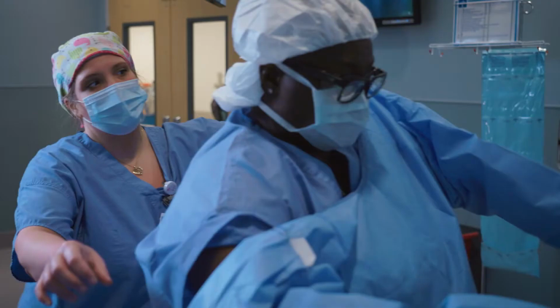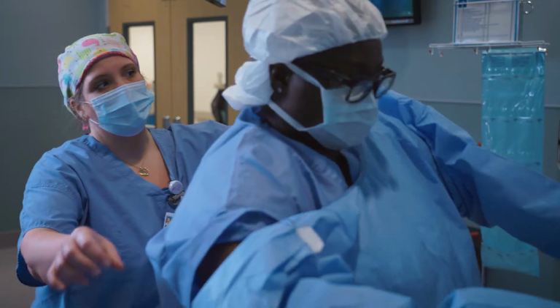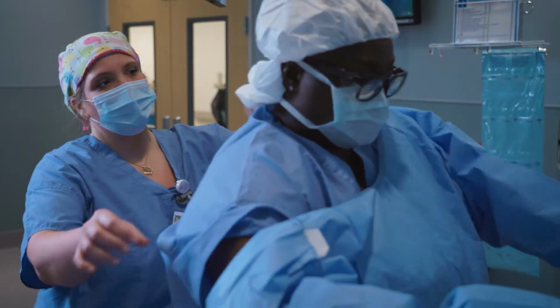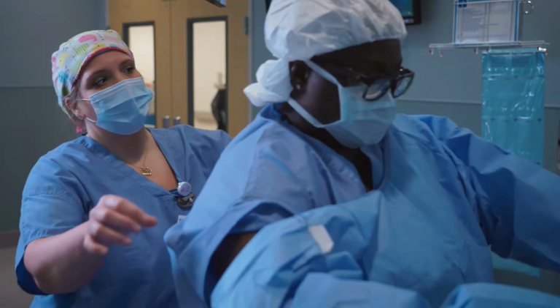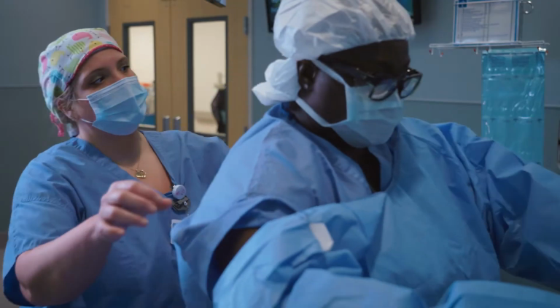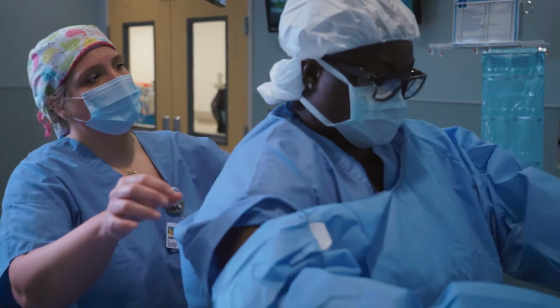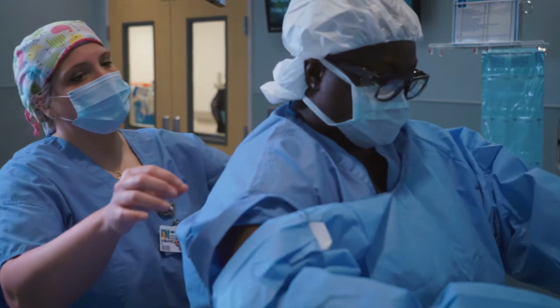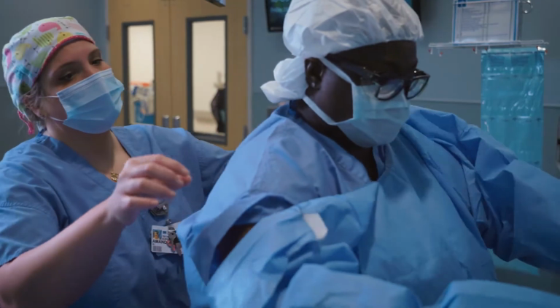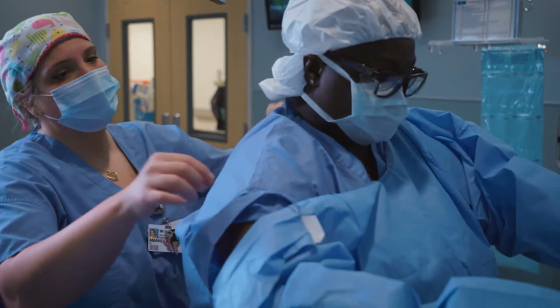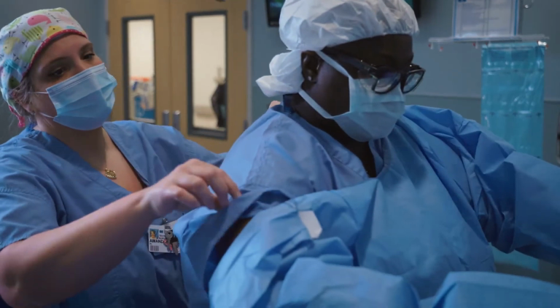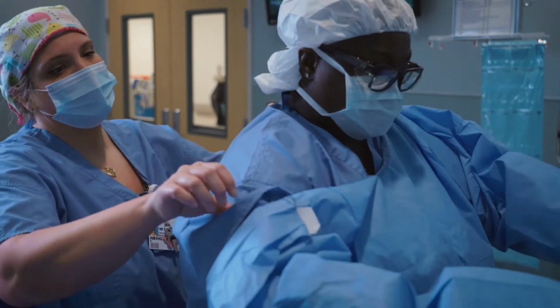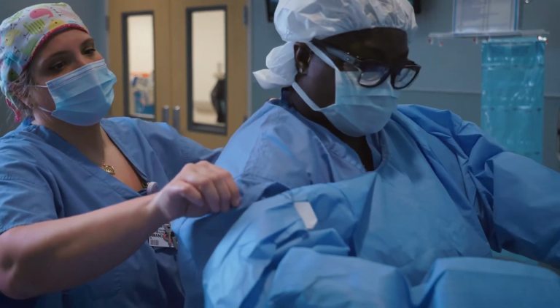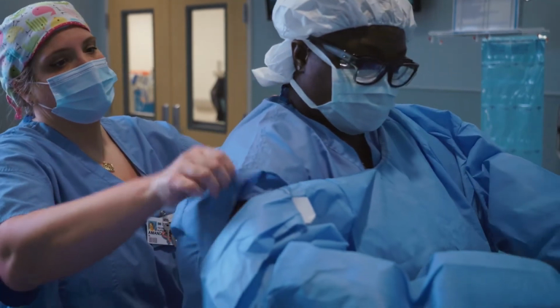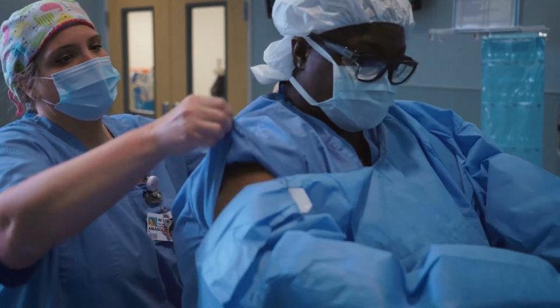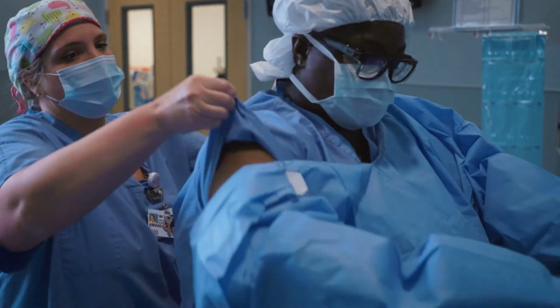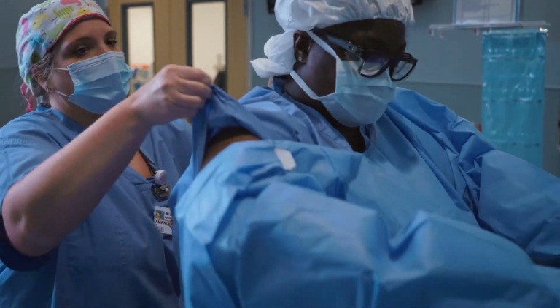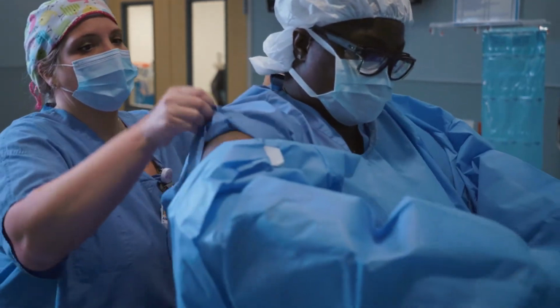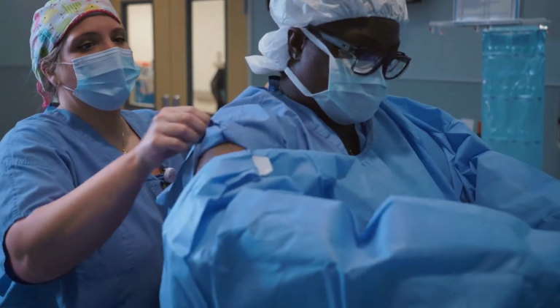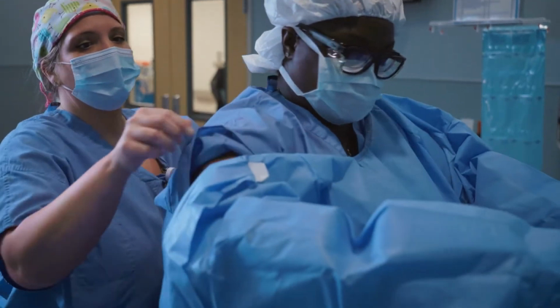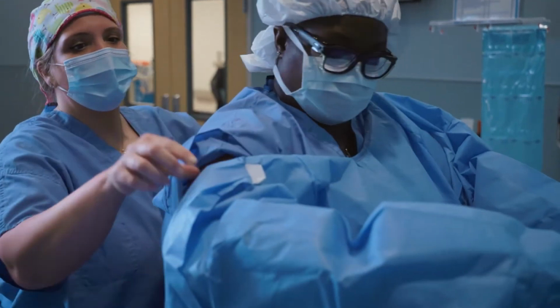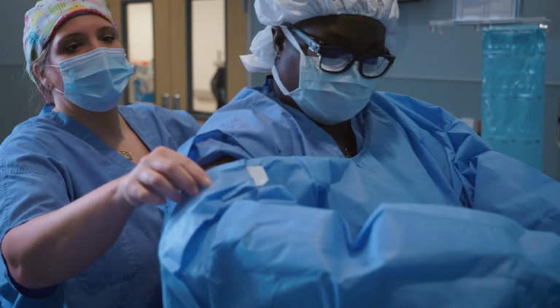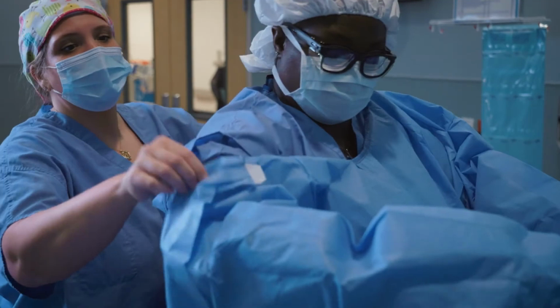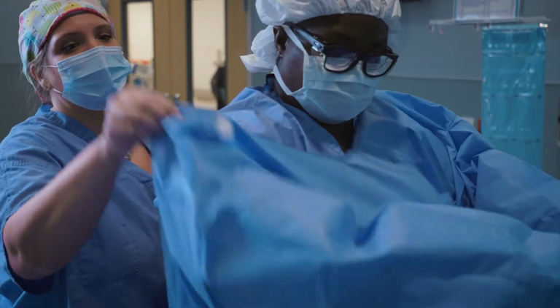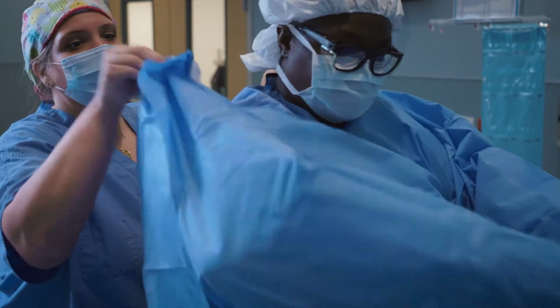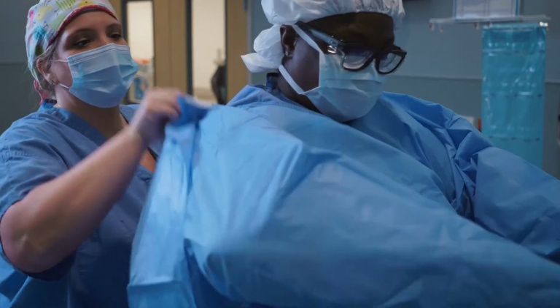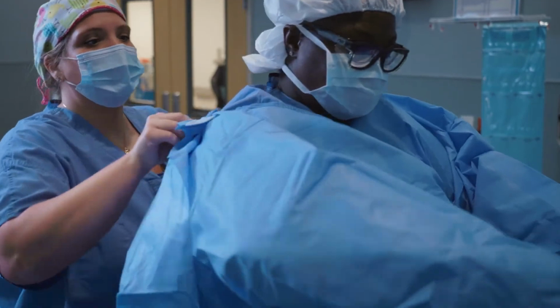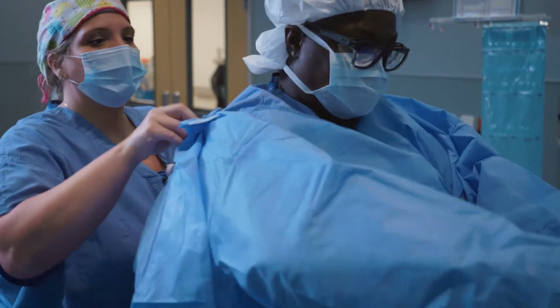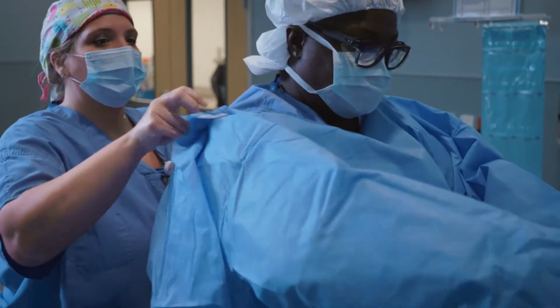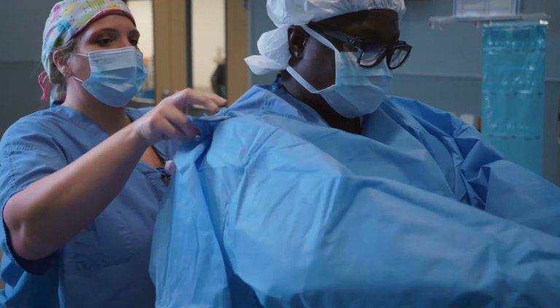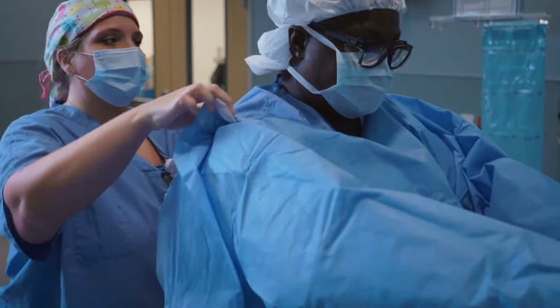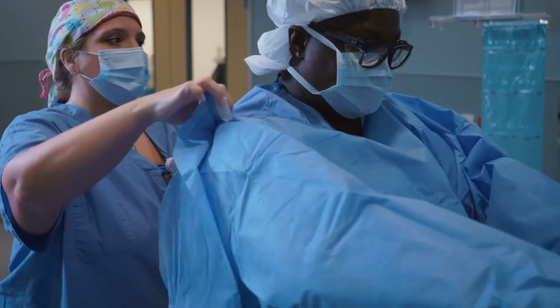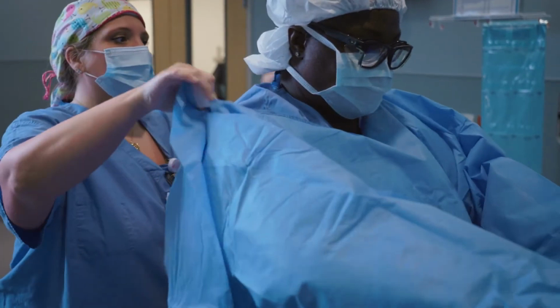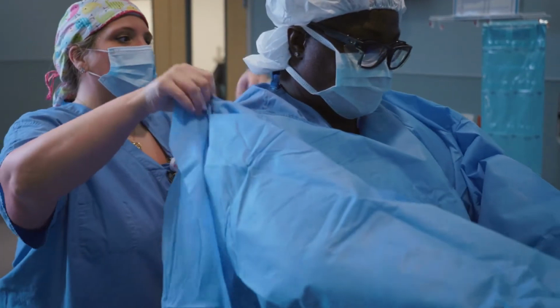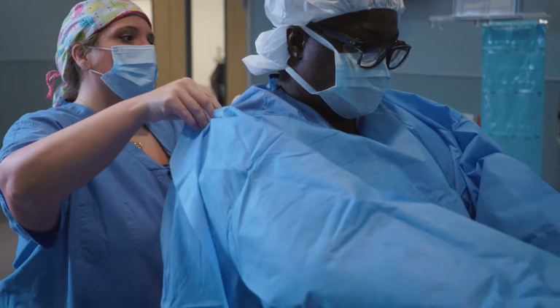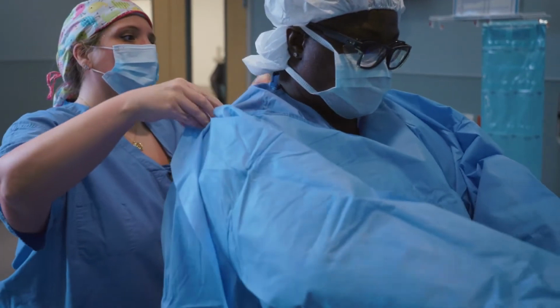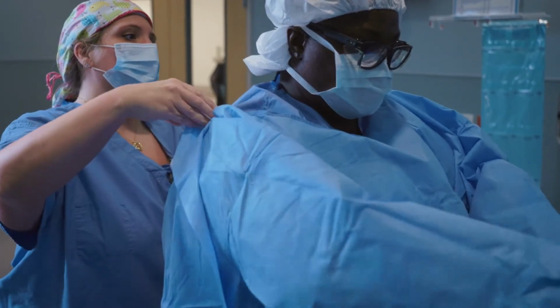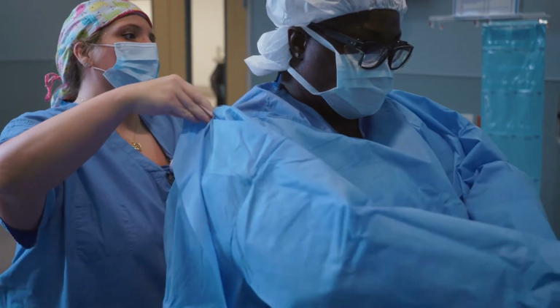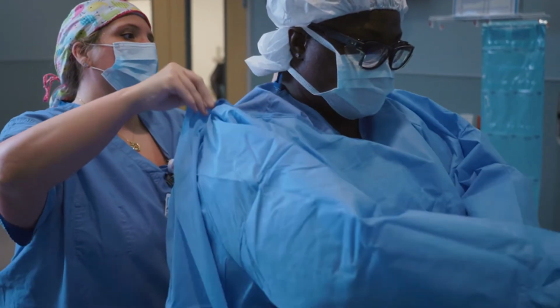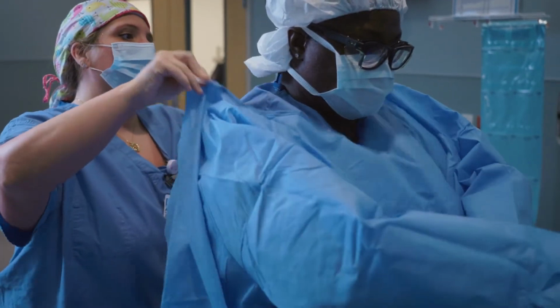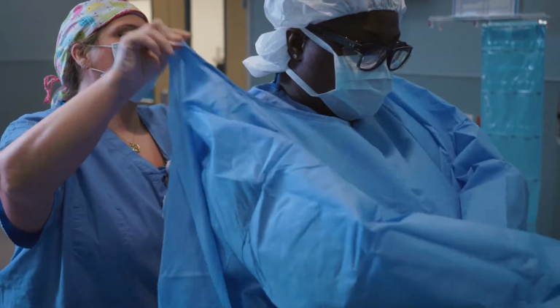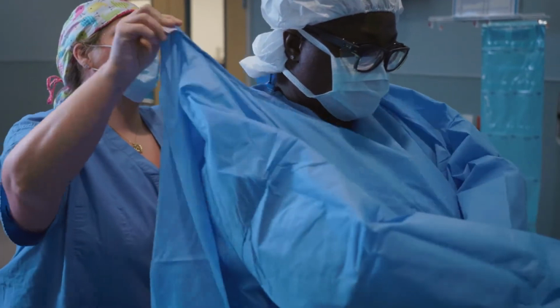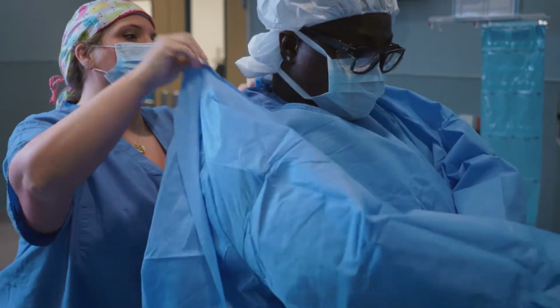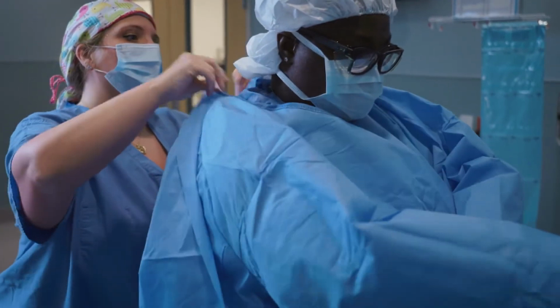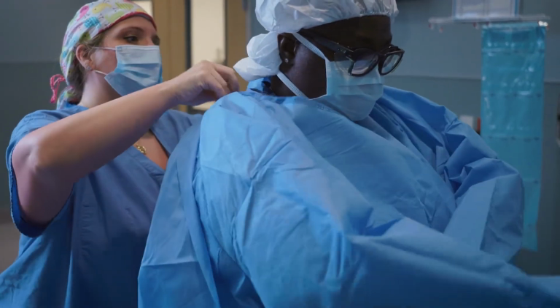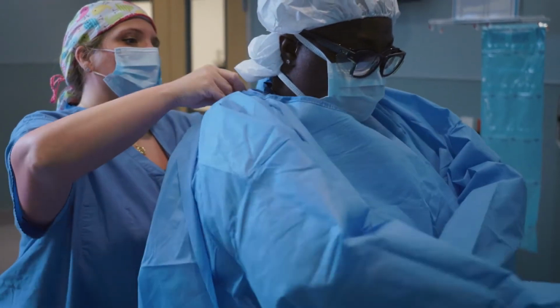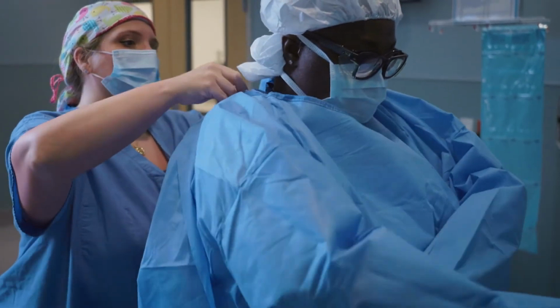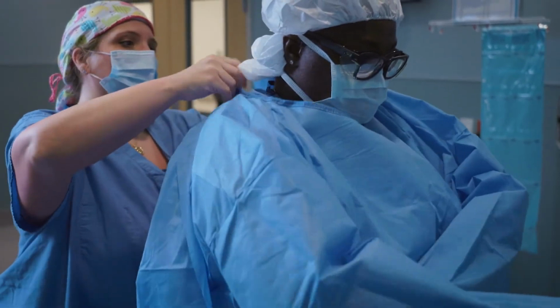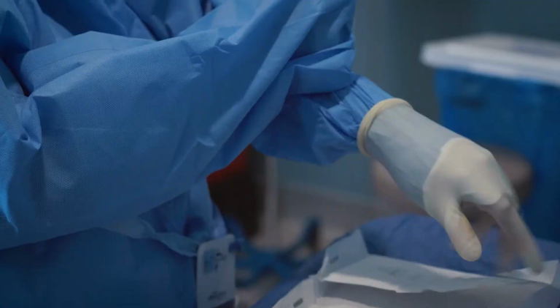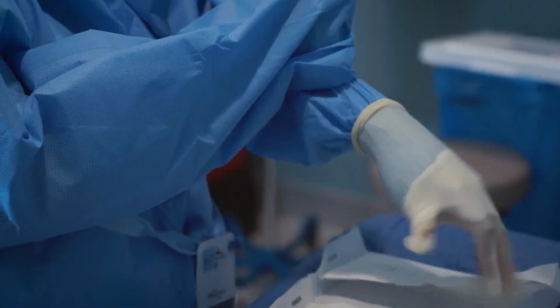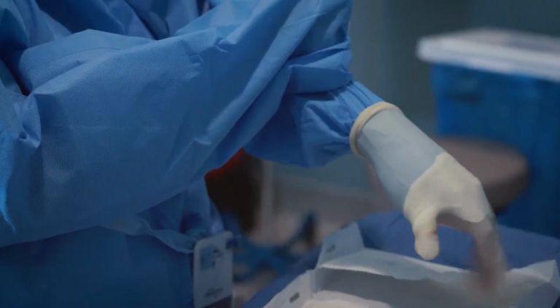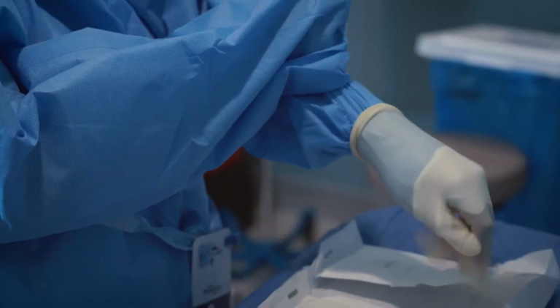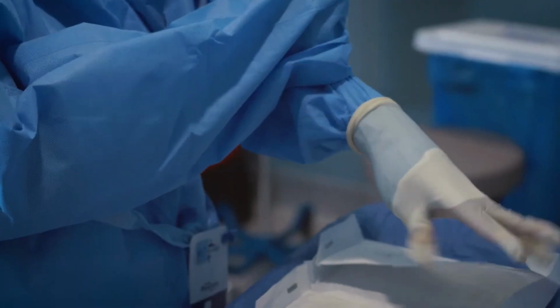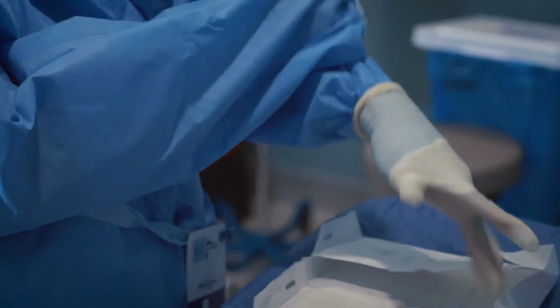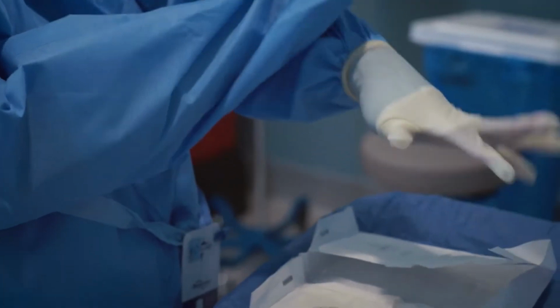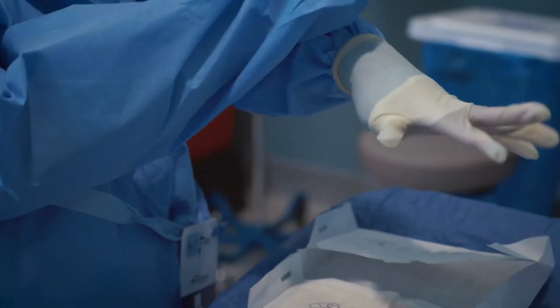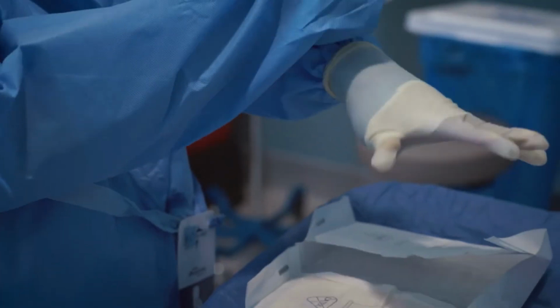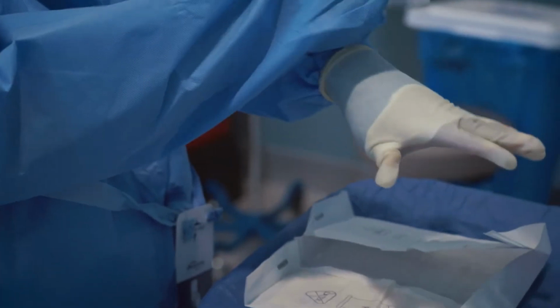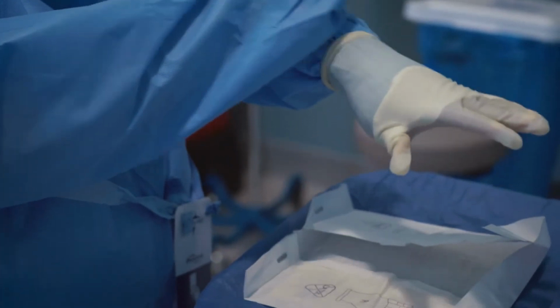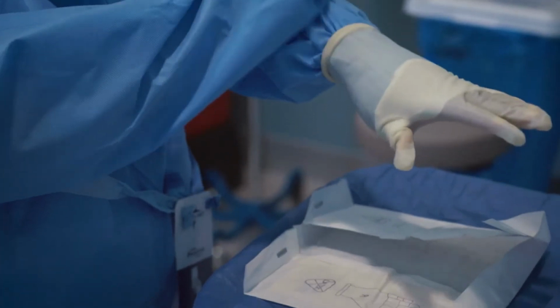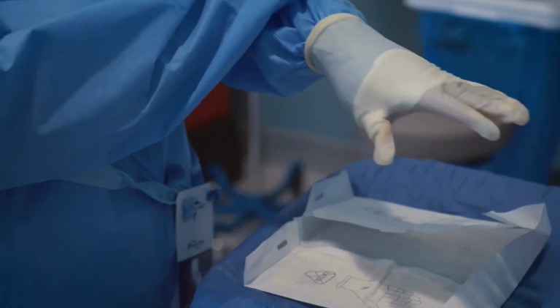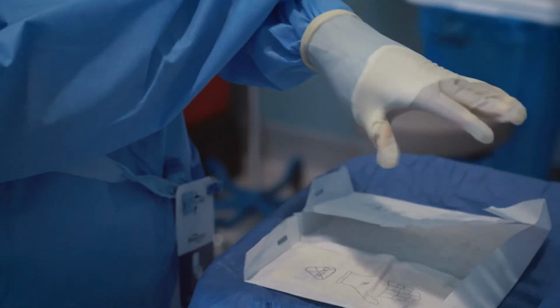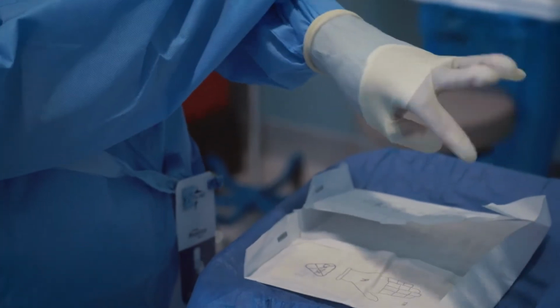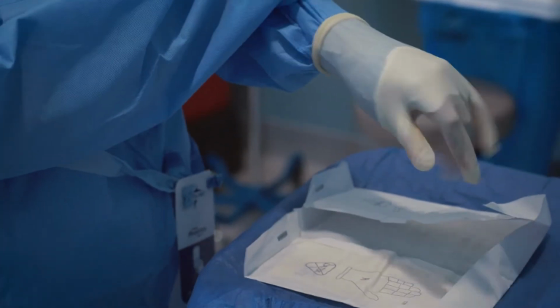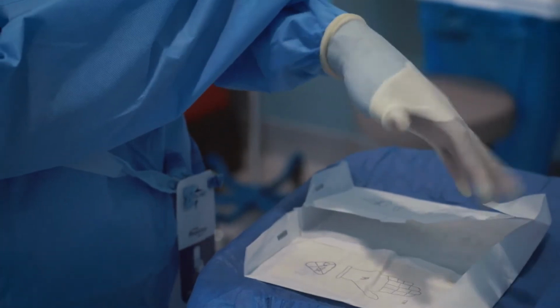A career in surgical technology is fast — the sky is the limit. You can do absolutely anything. You can start in the OR and you can even travel with this career.